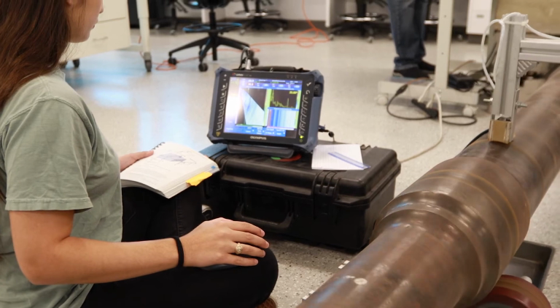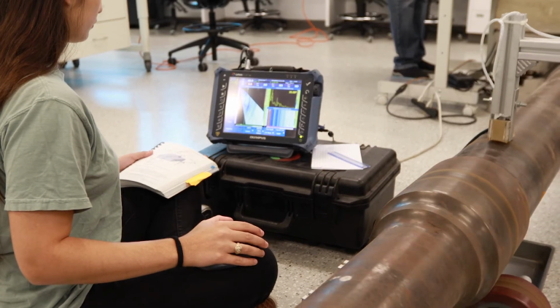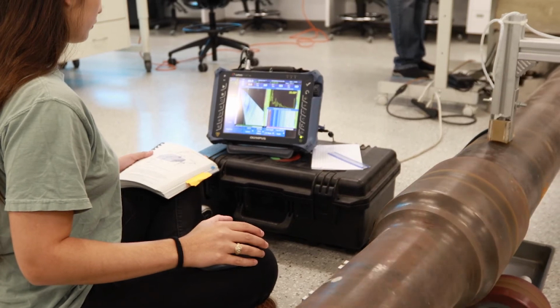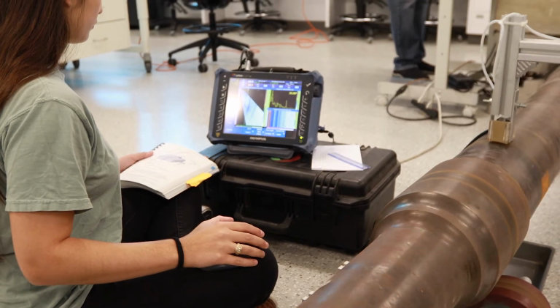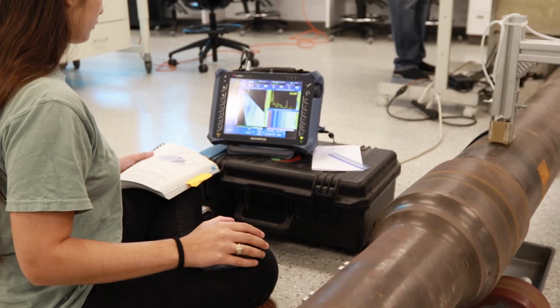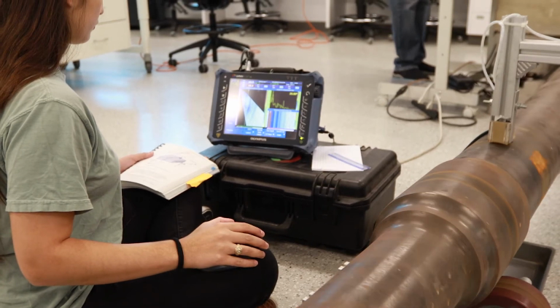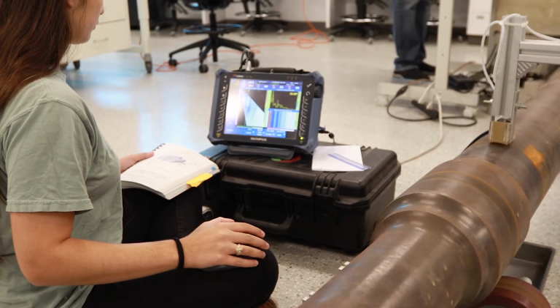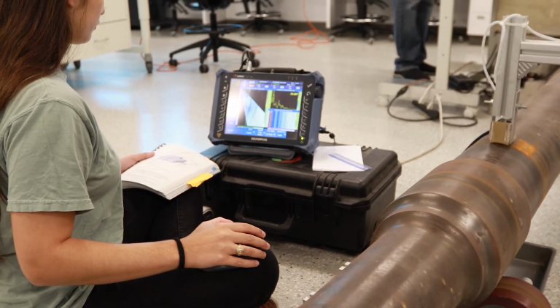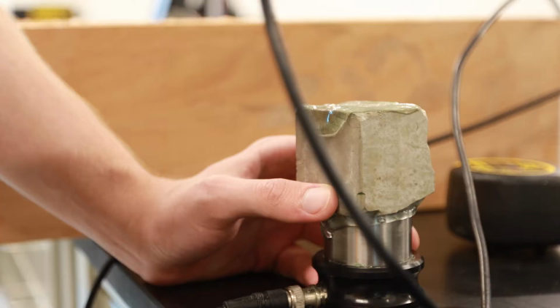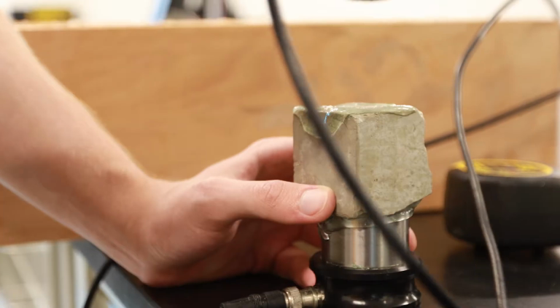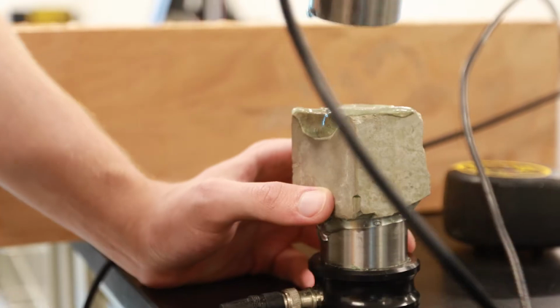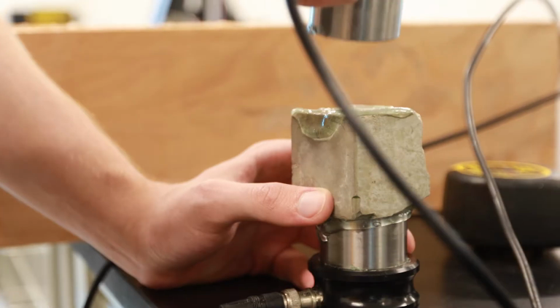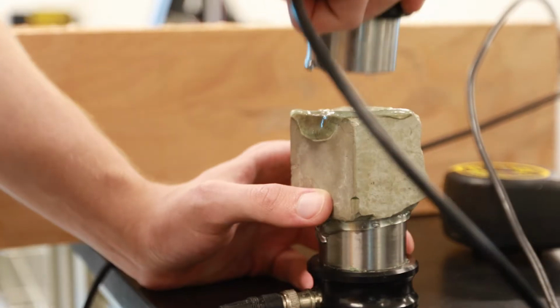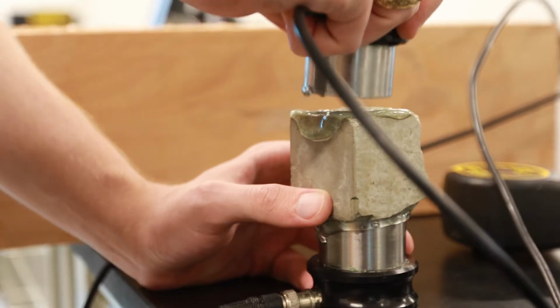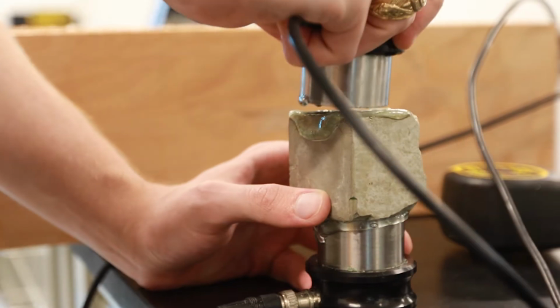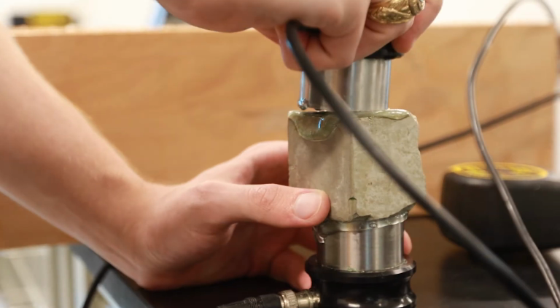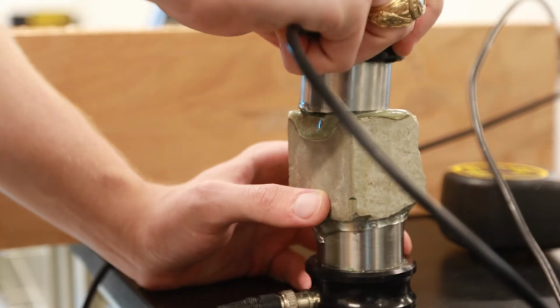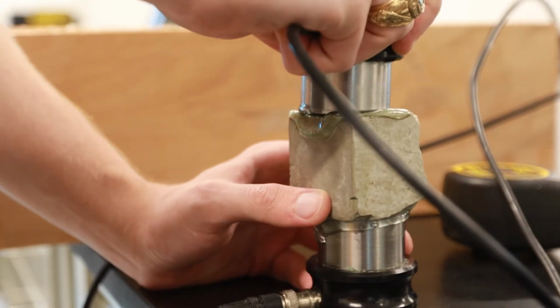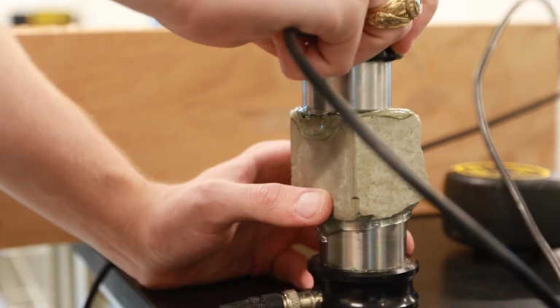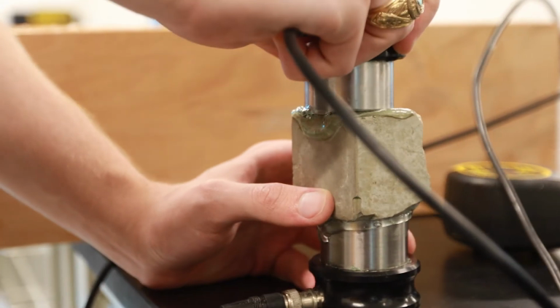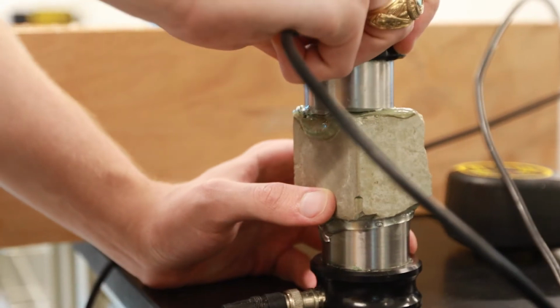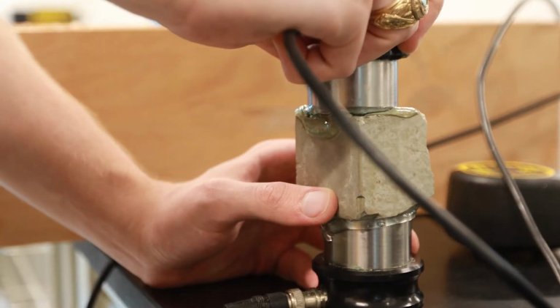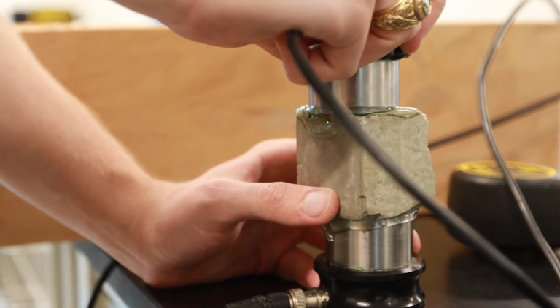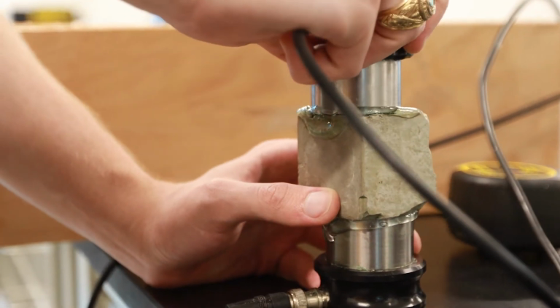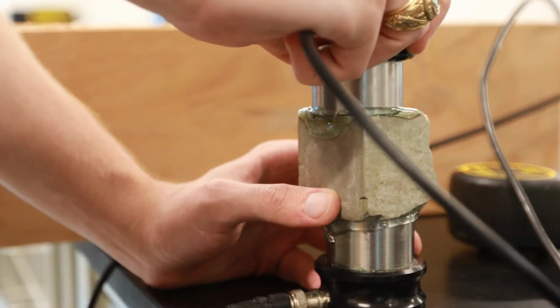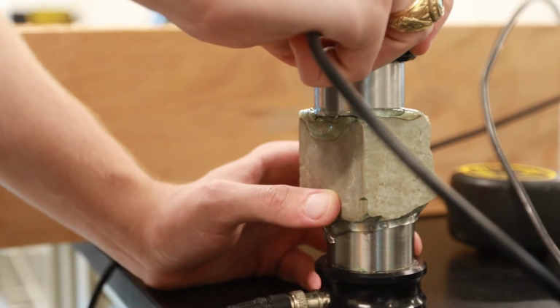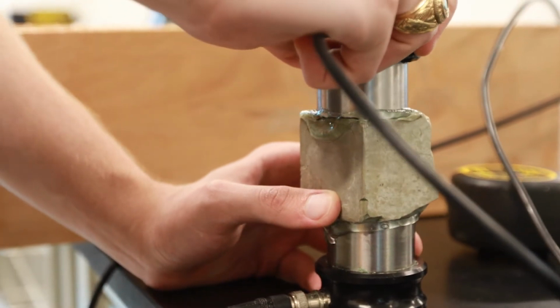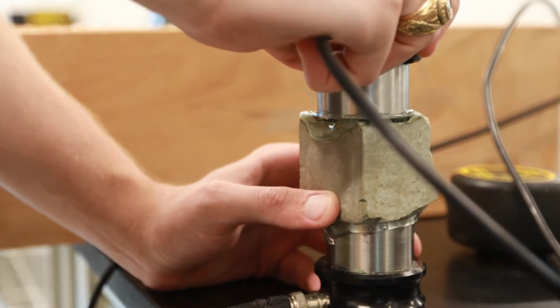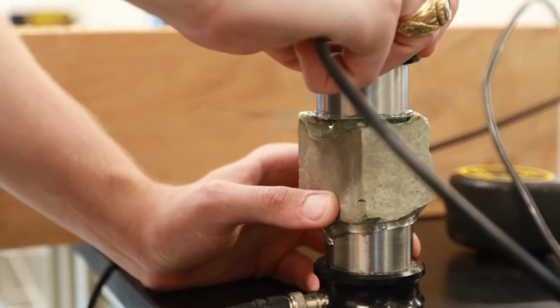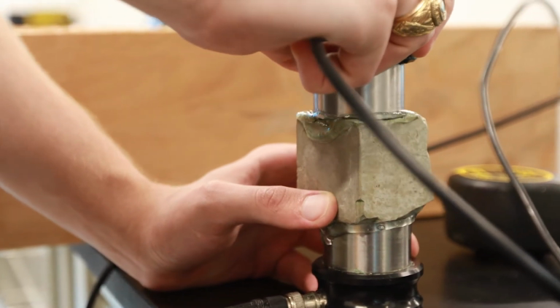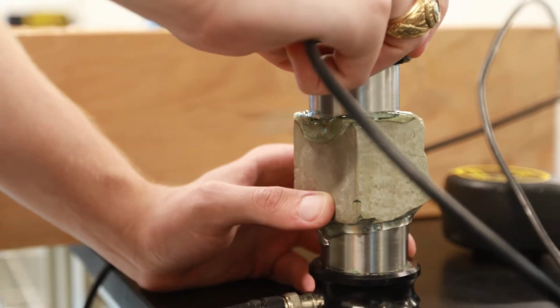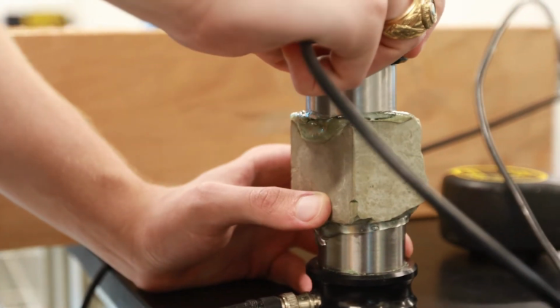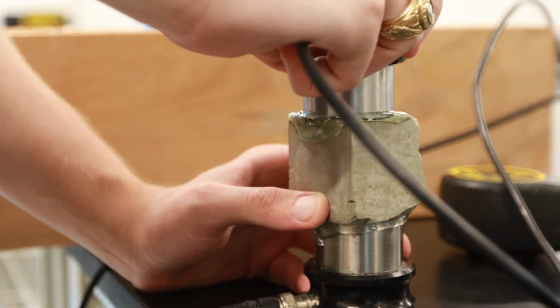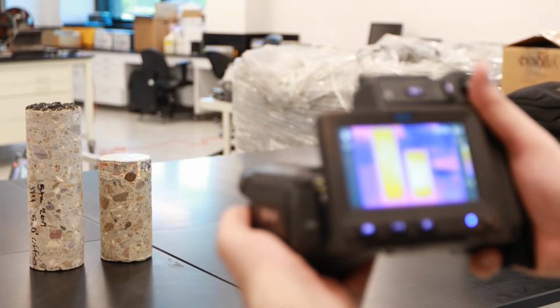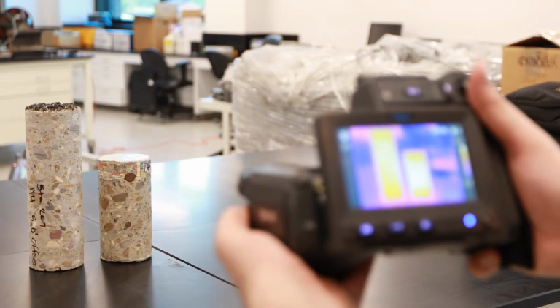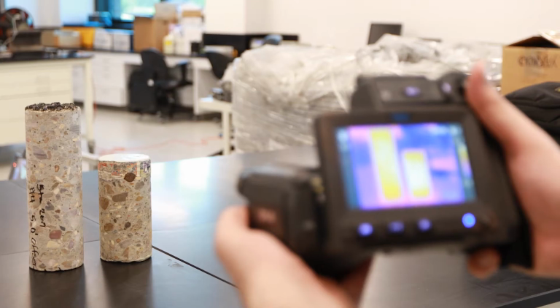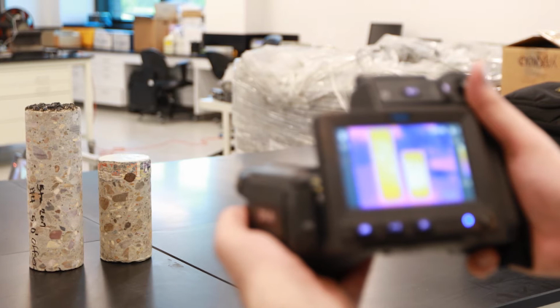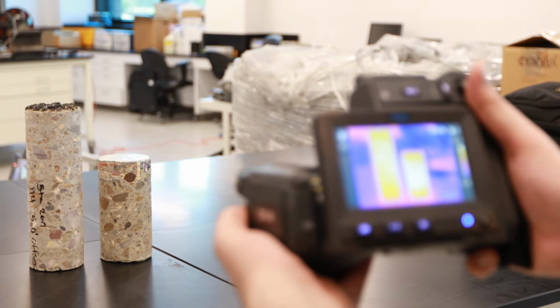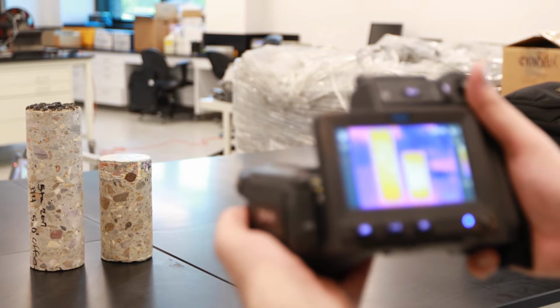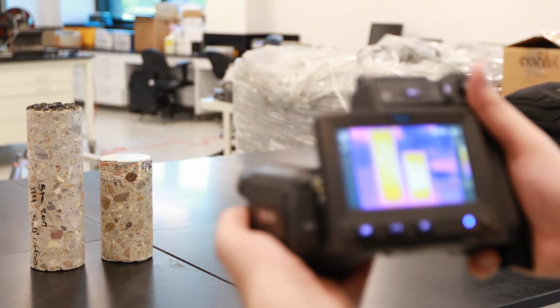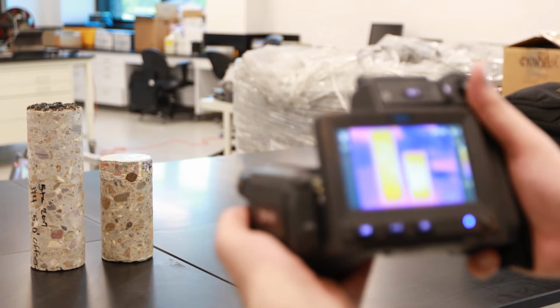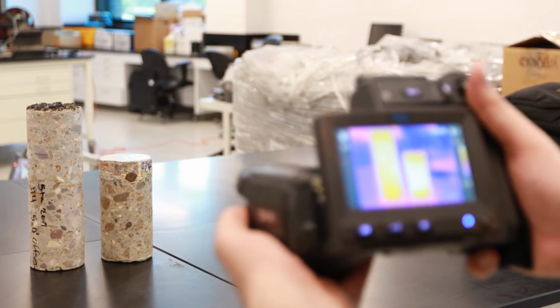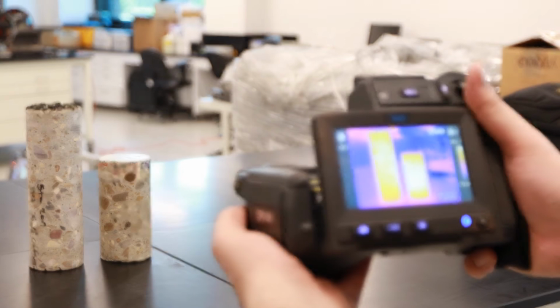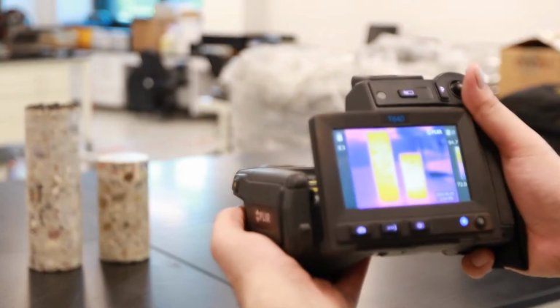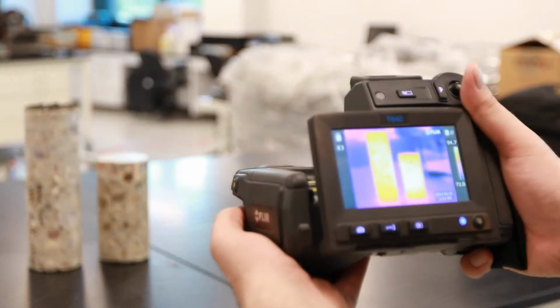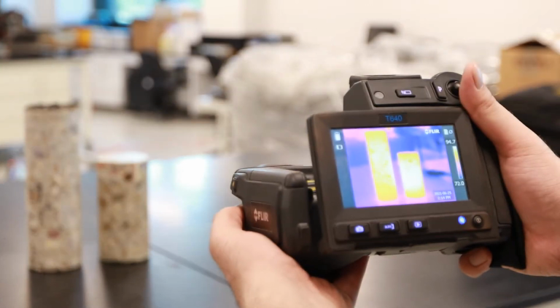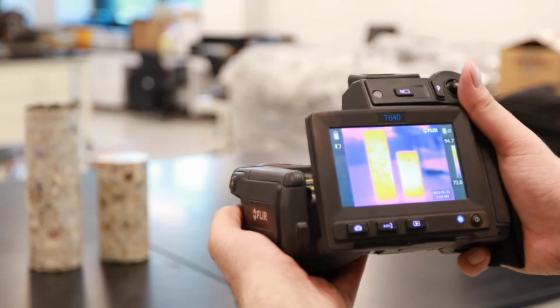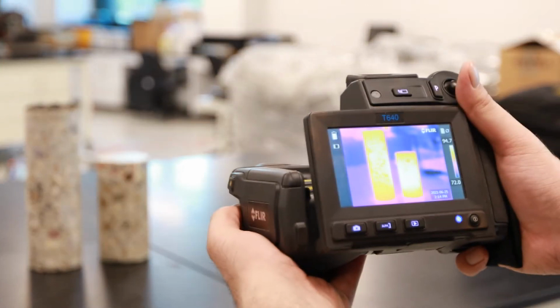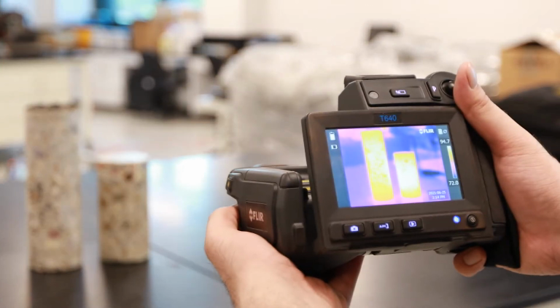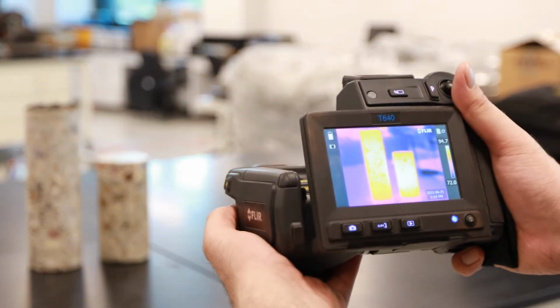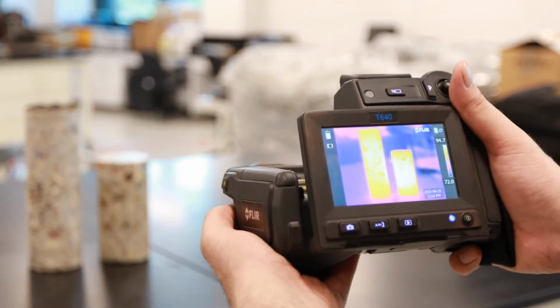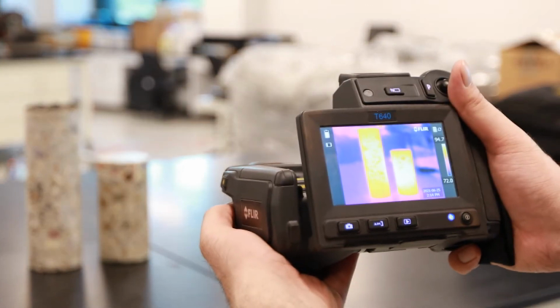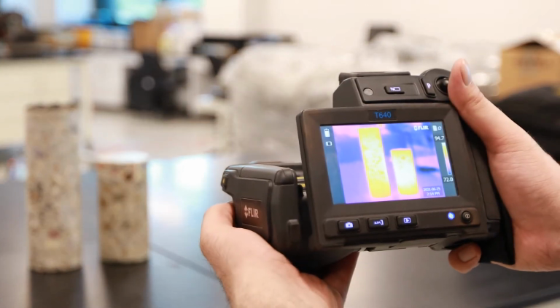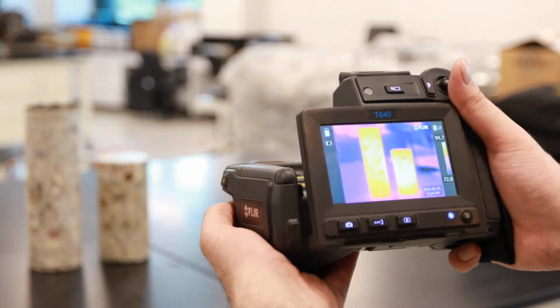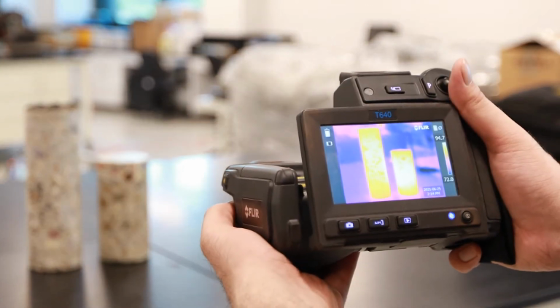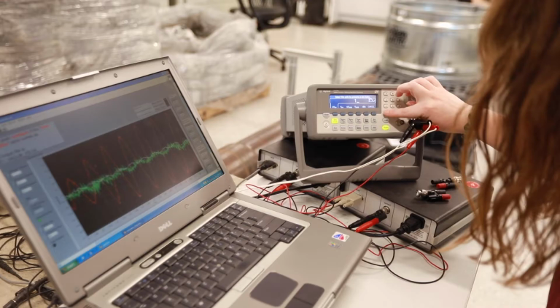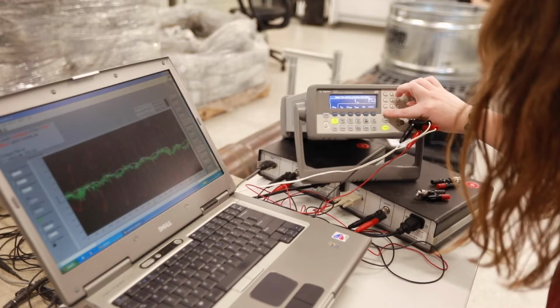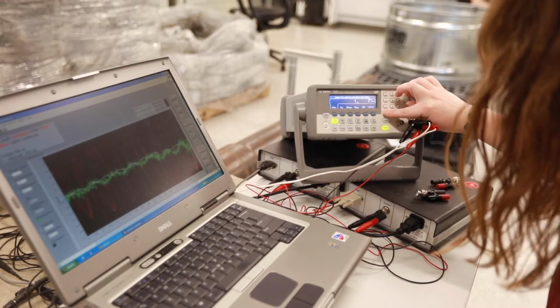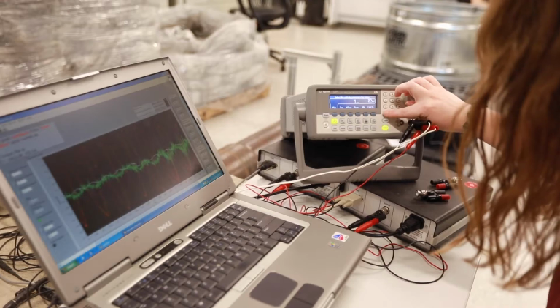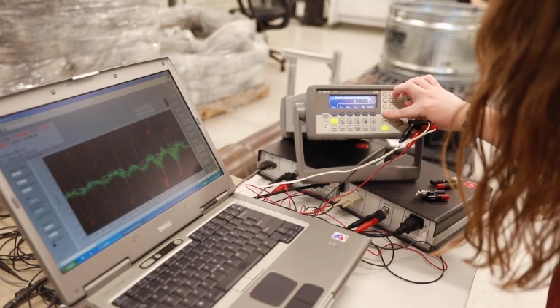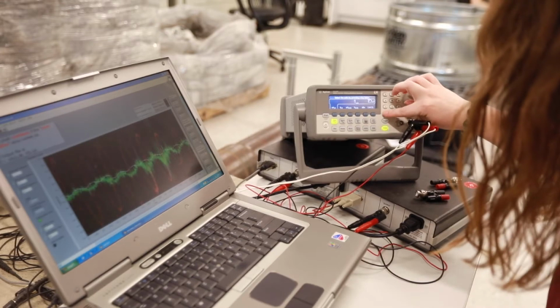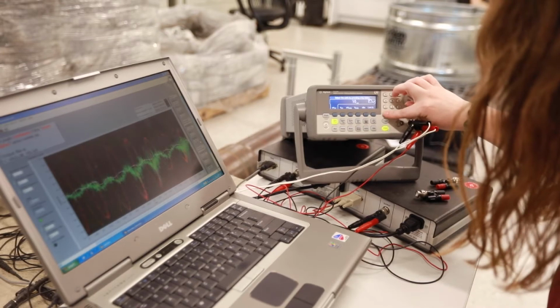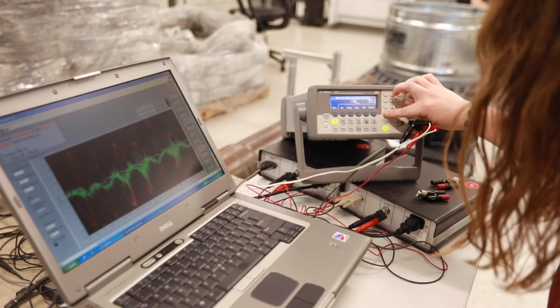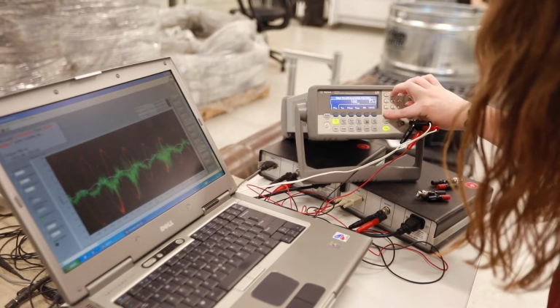The sensors monitor parameters such as temperature, air quality, humidity, displacement, and force.